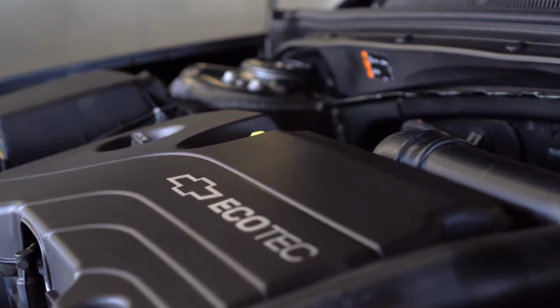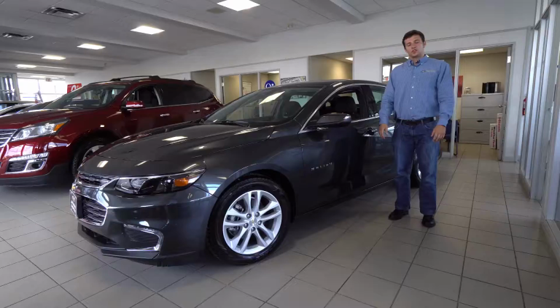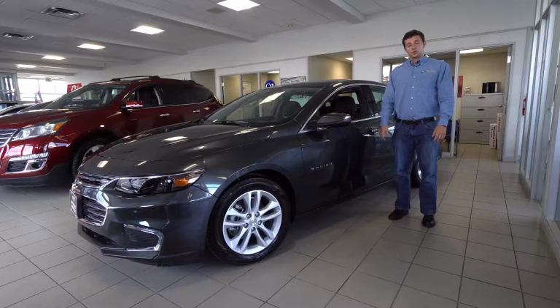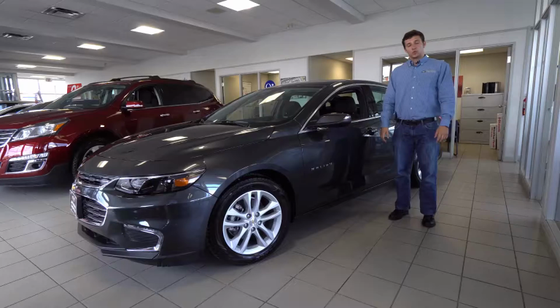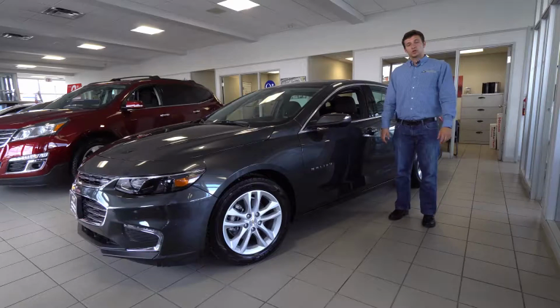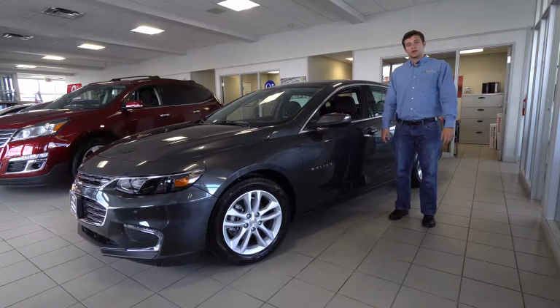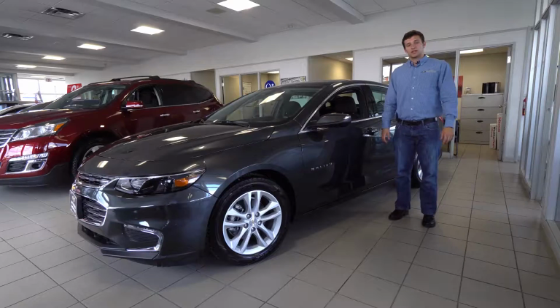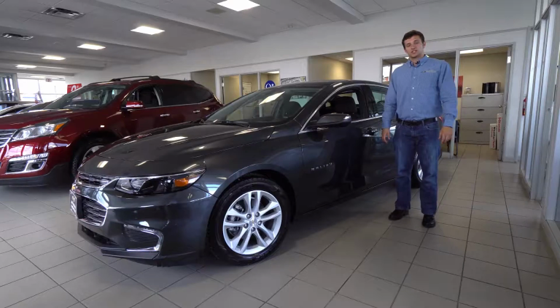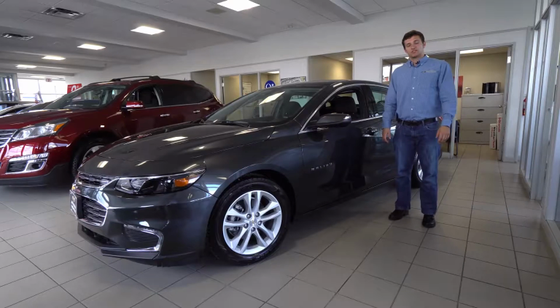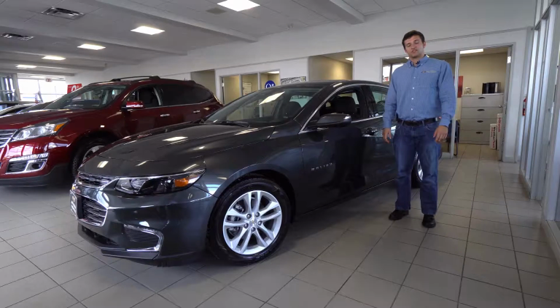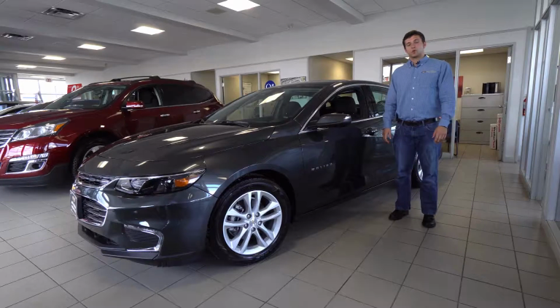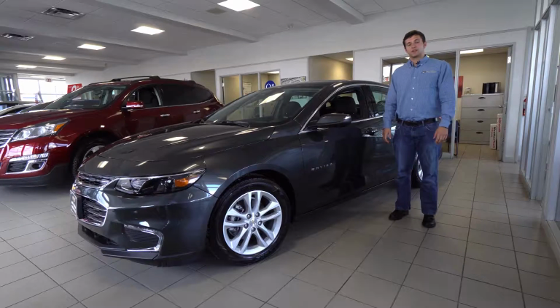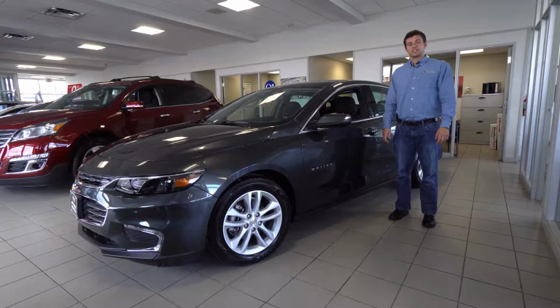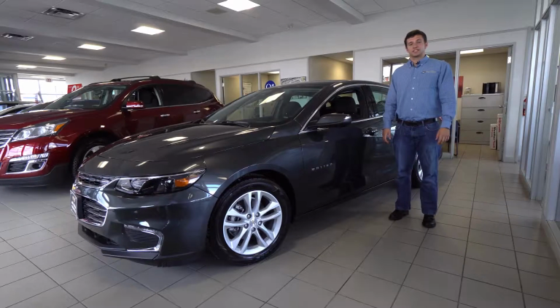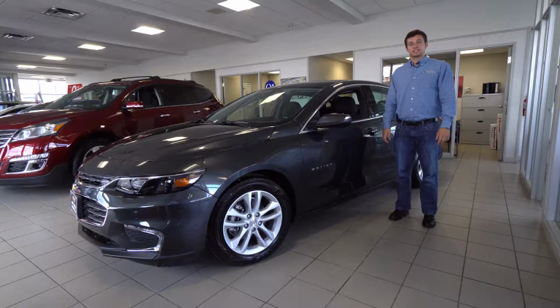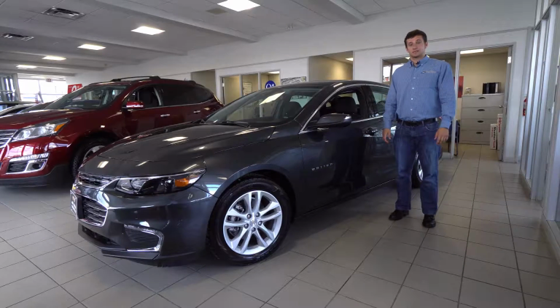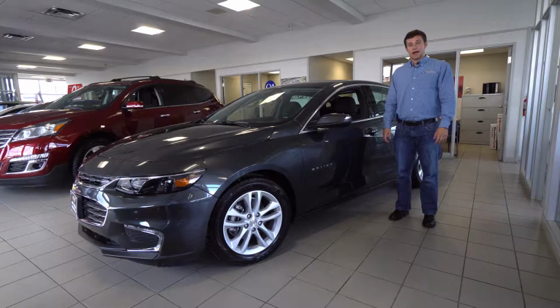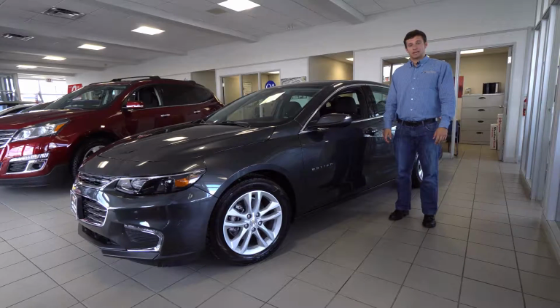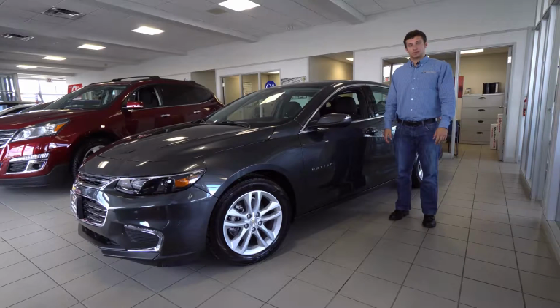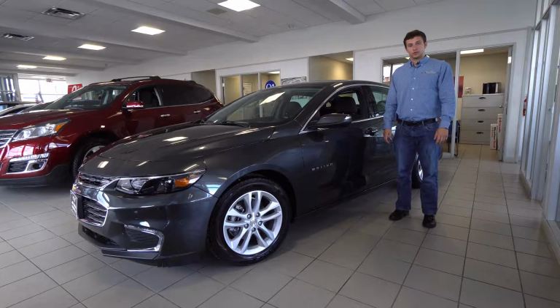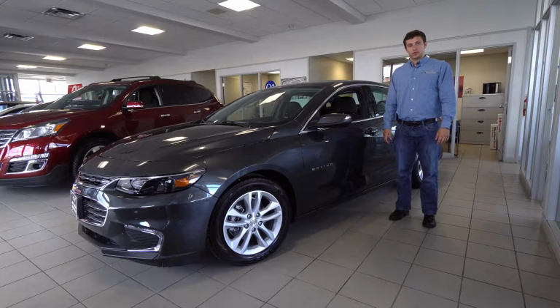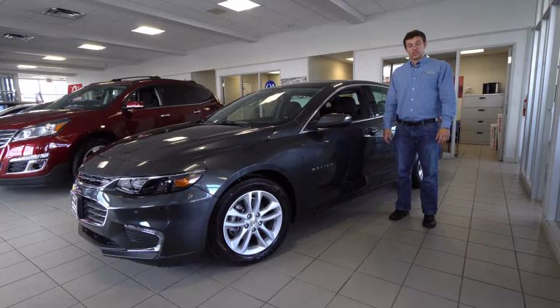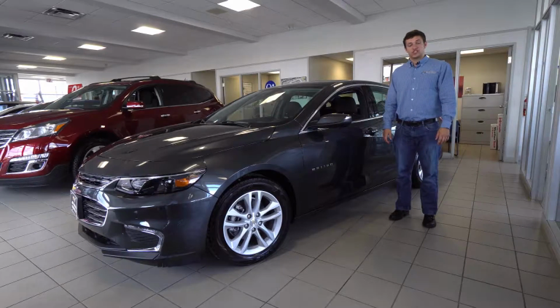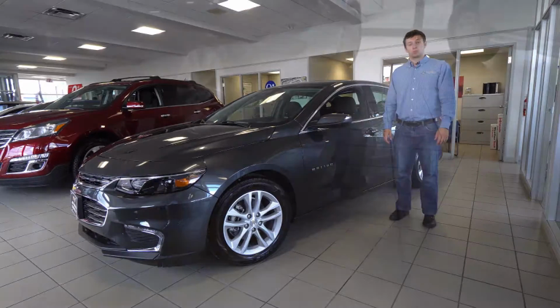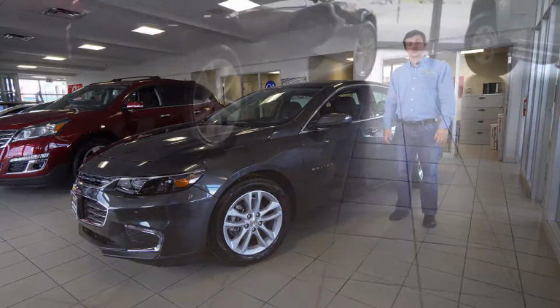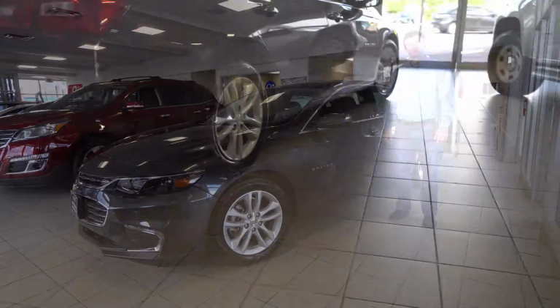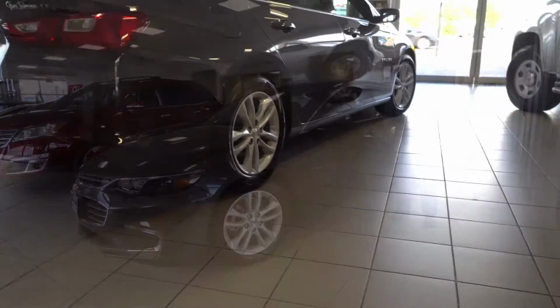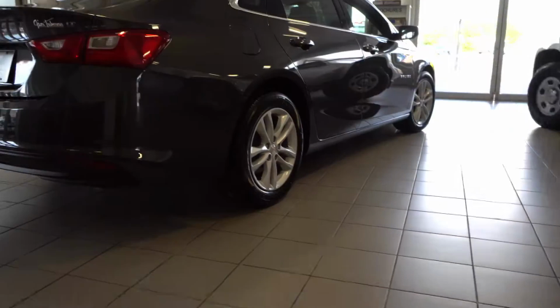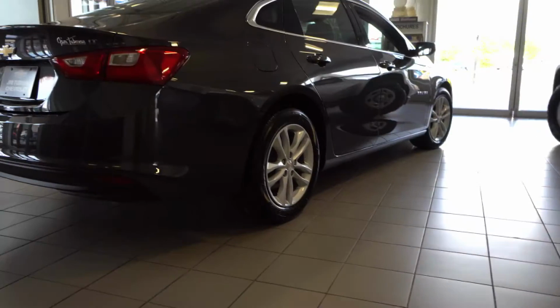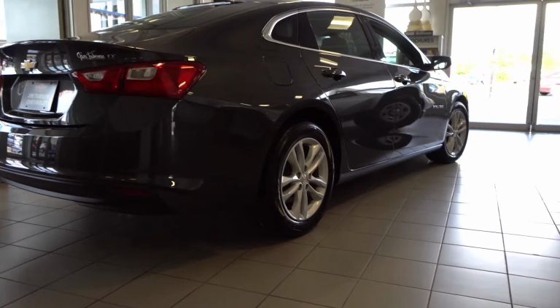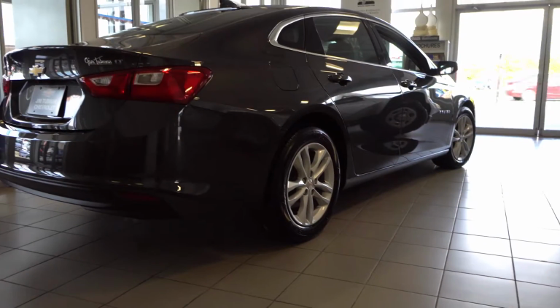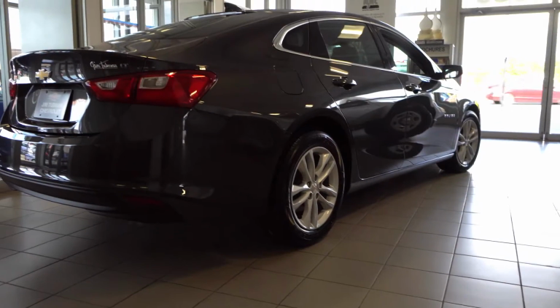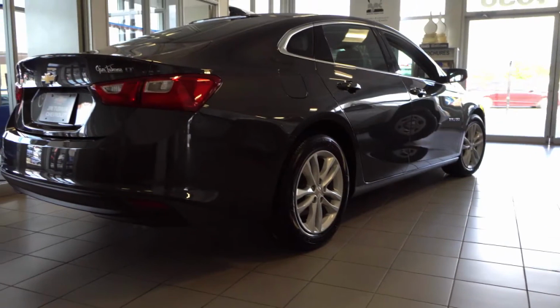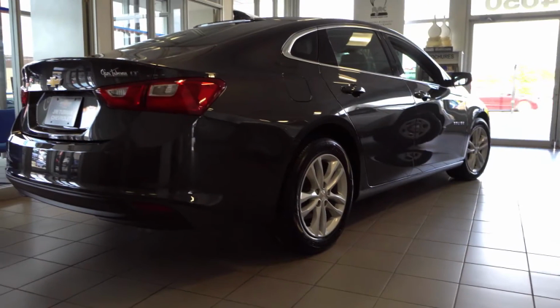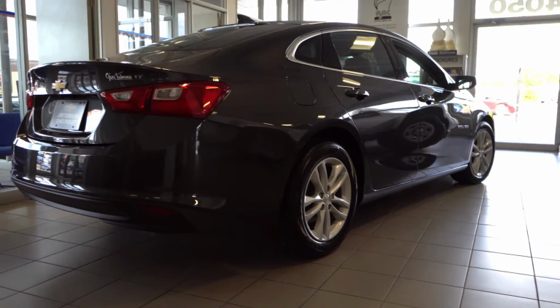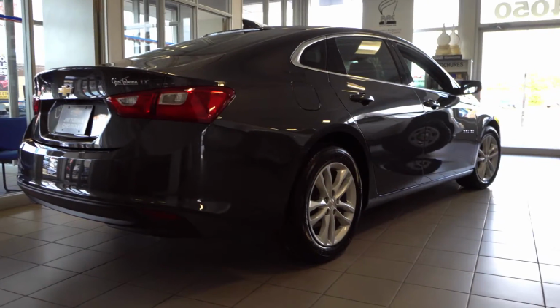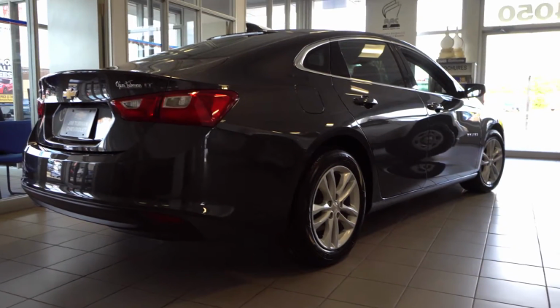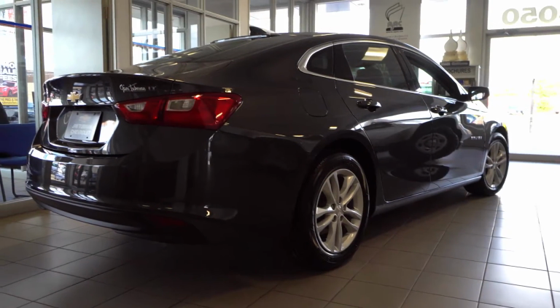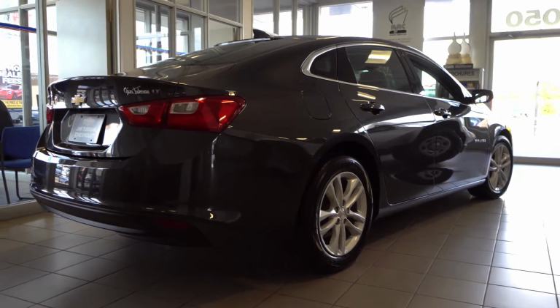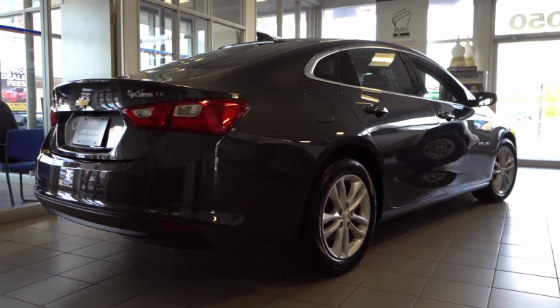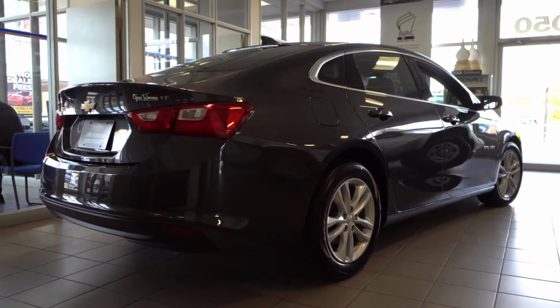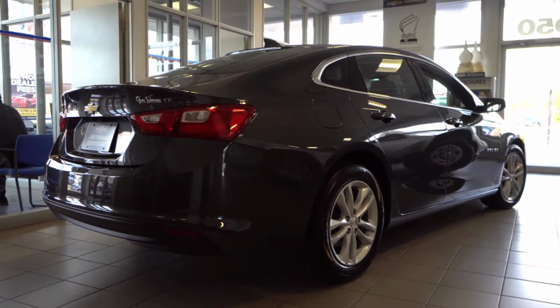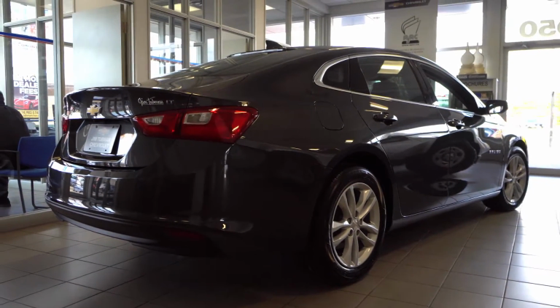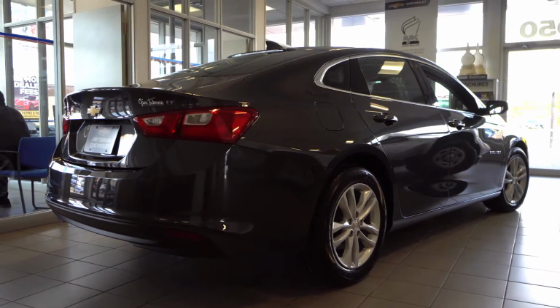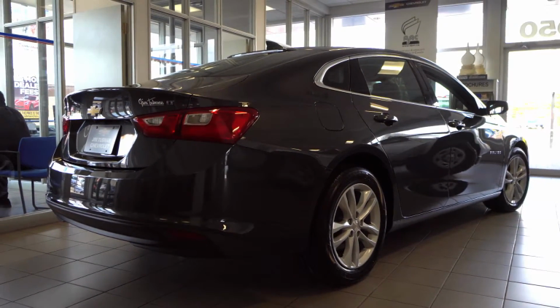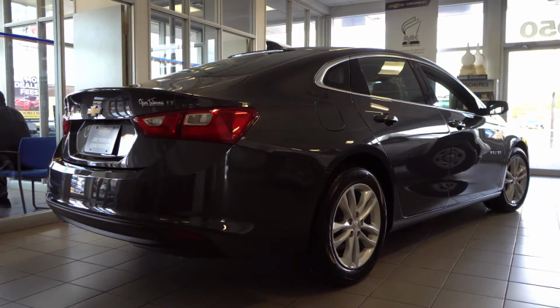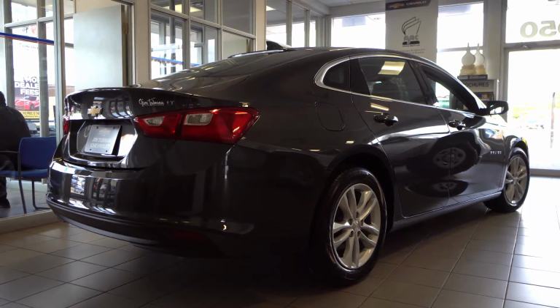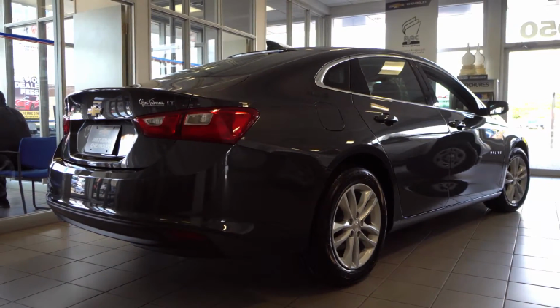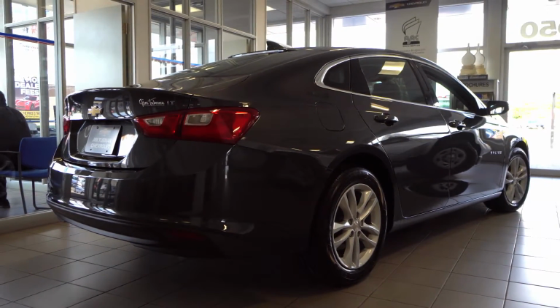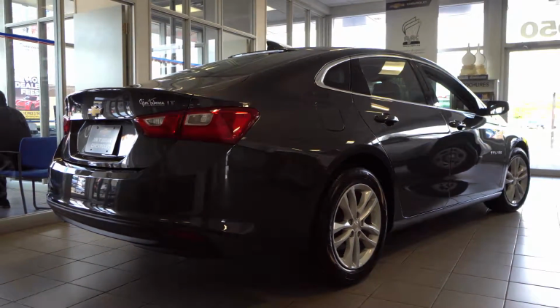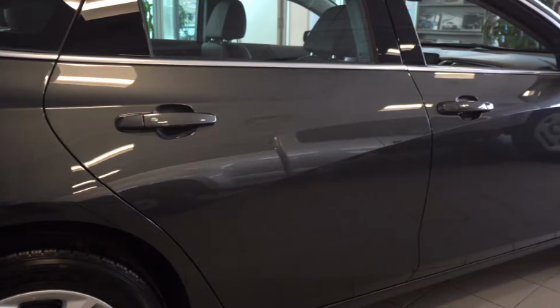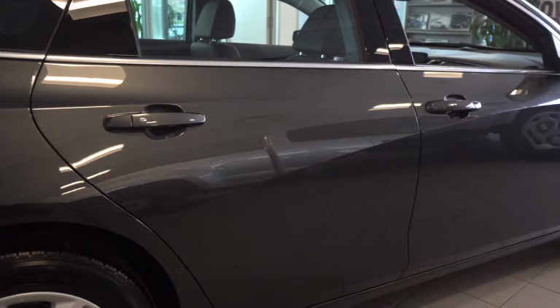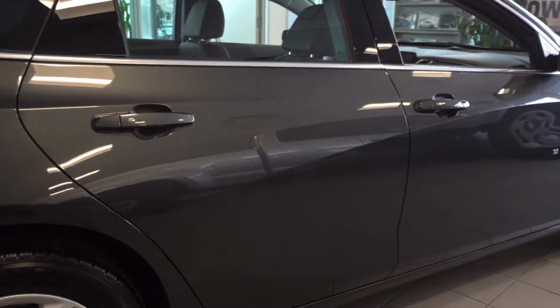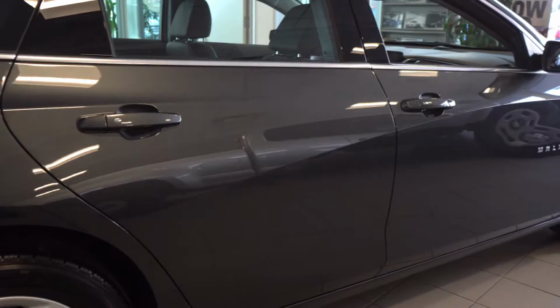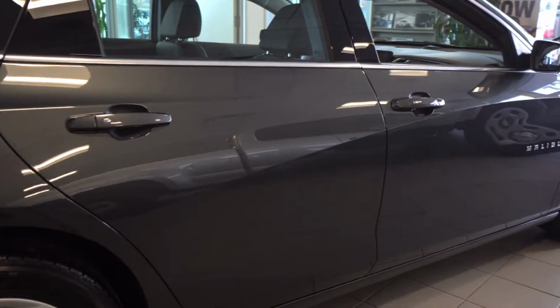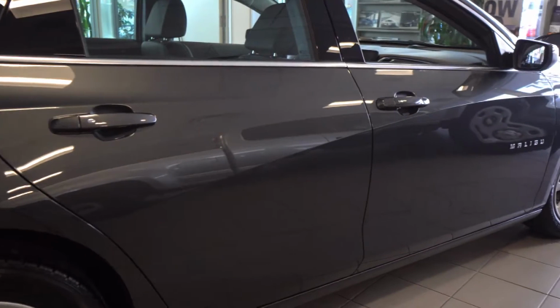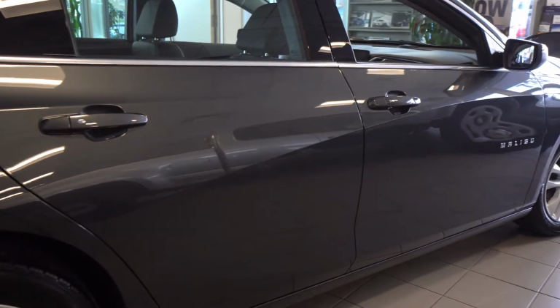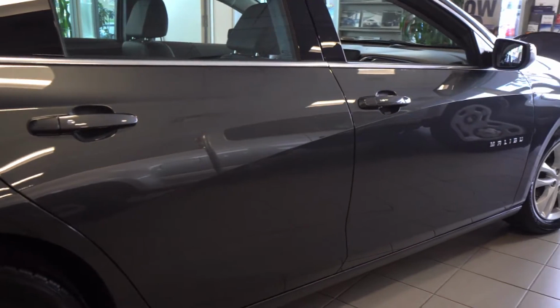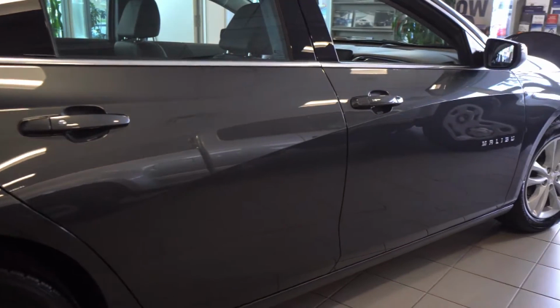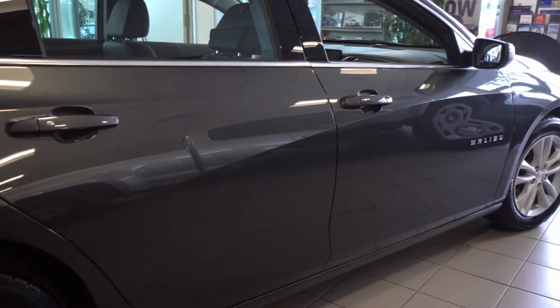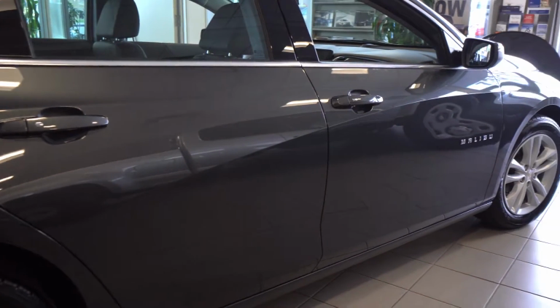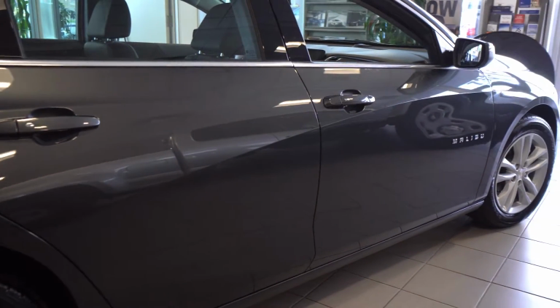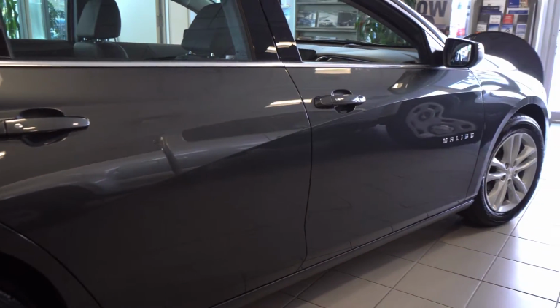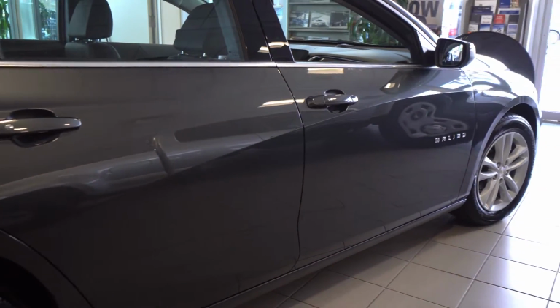These new fuel-saving technologies give drivers an increased 8% efficiency over previous models. The wheelbase of the 2016 Malibu is almost 4 inches longer than the 2015 Malibu, improving handling and comfort.